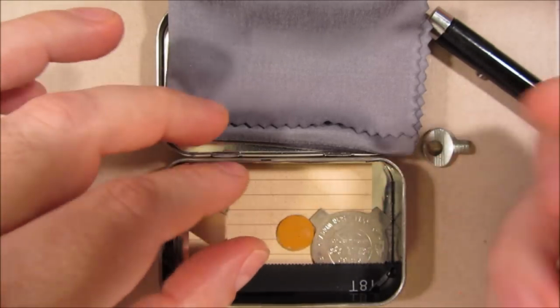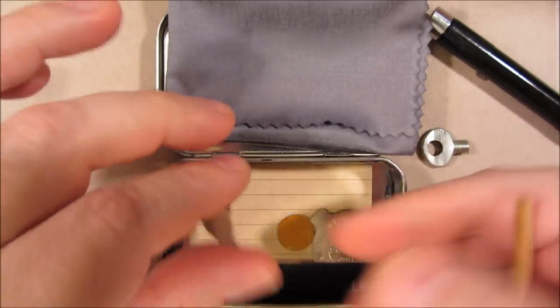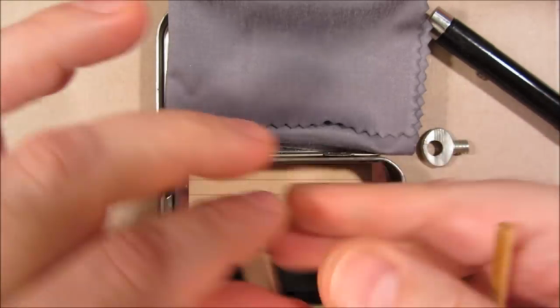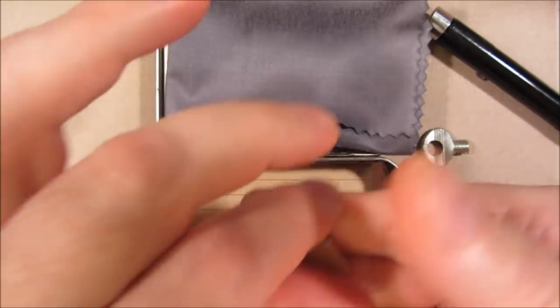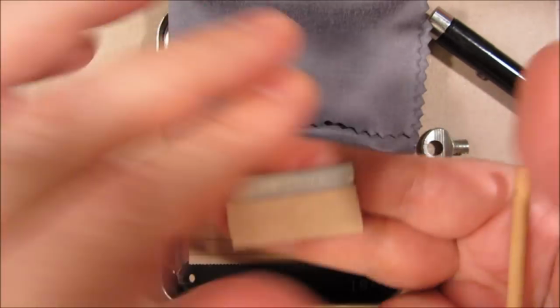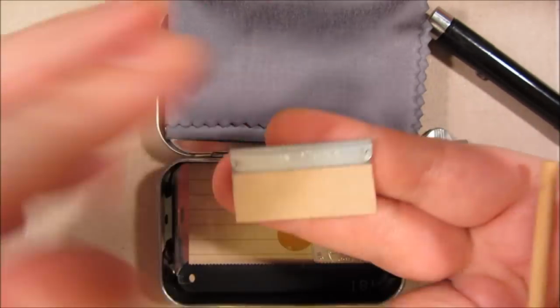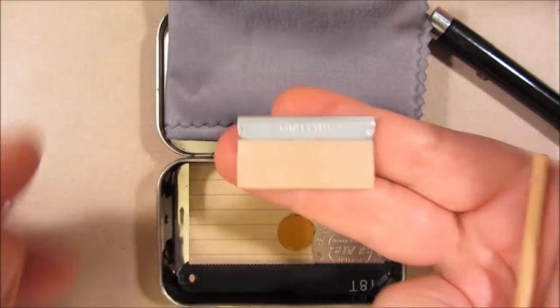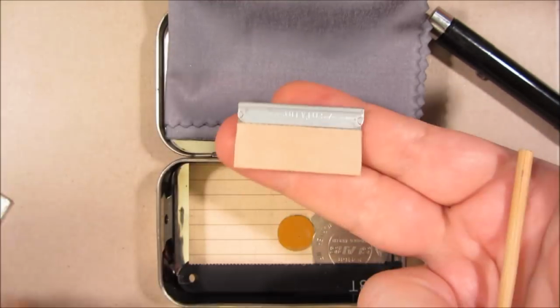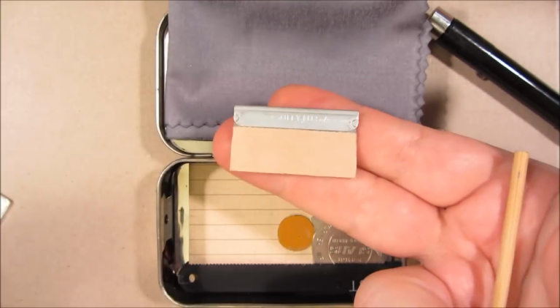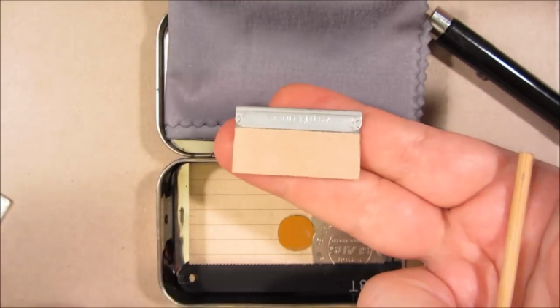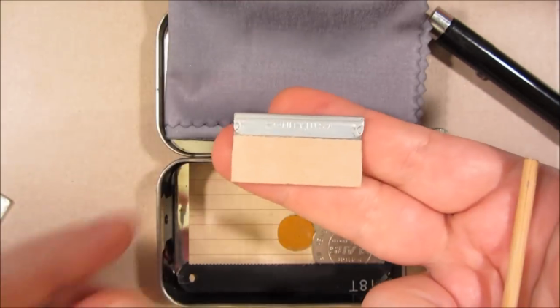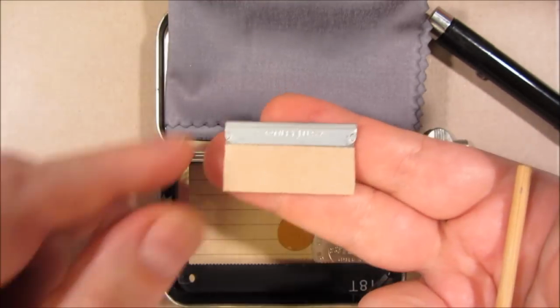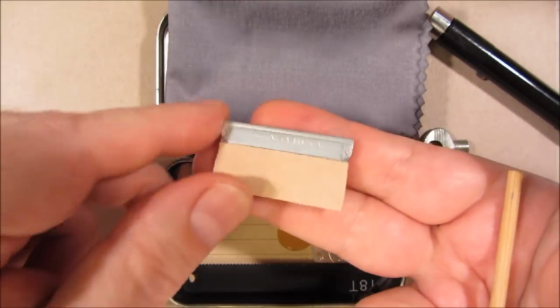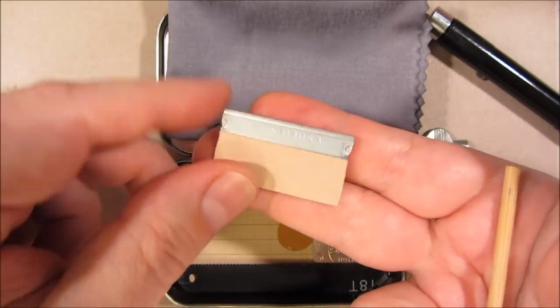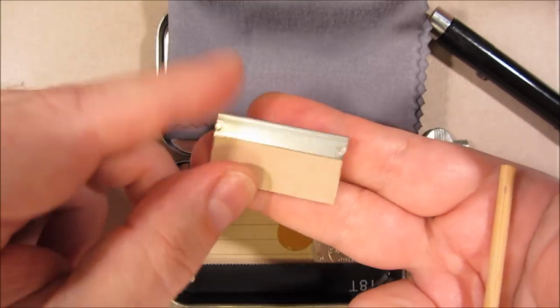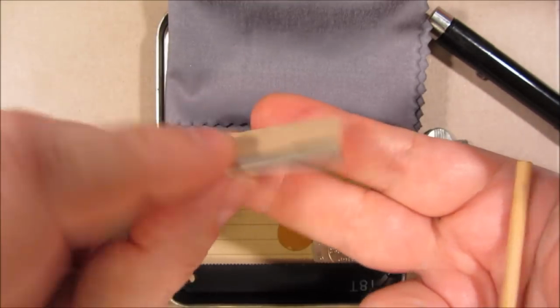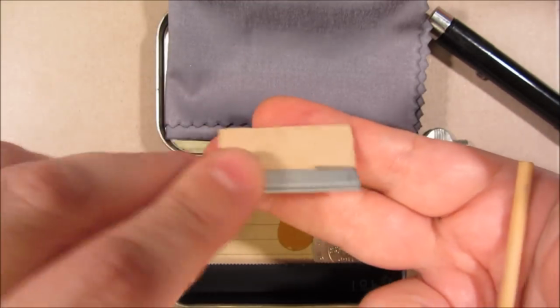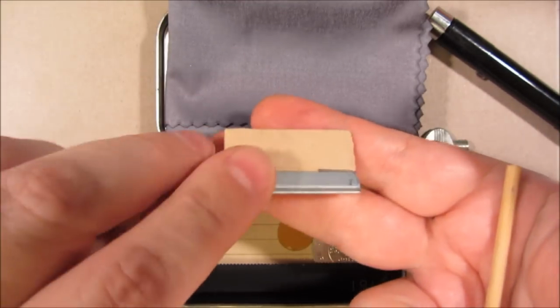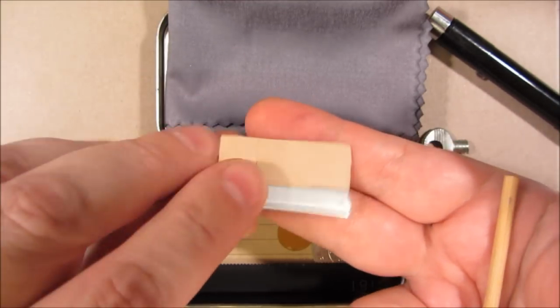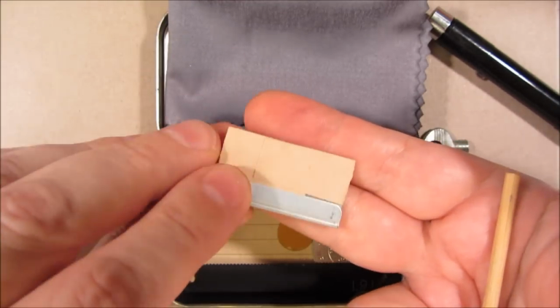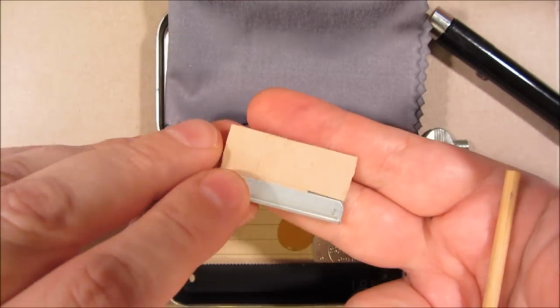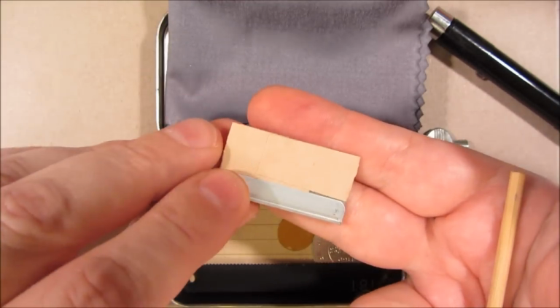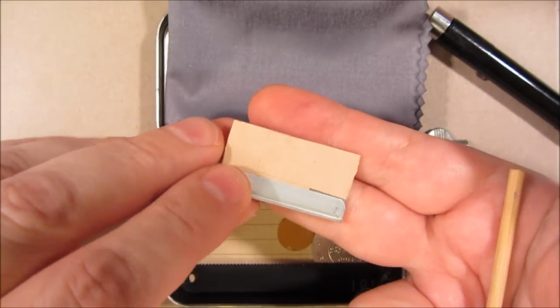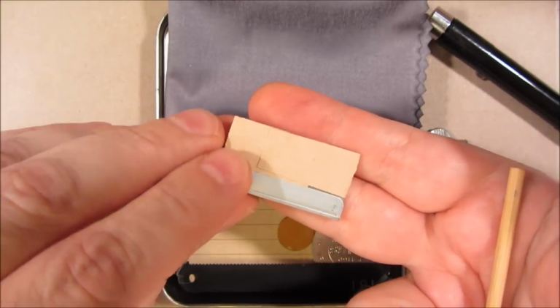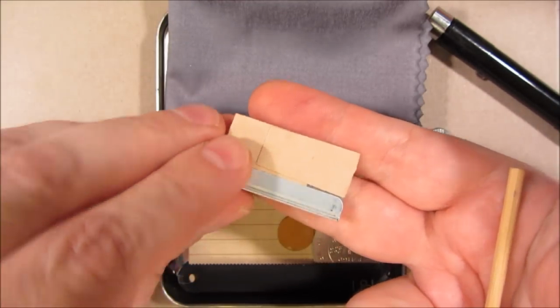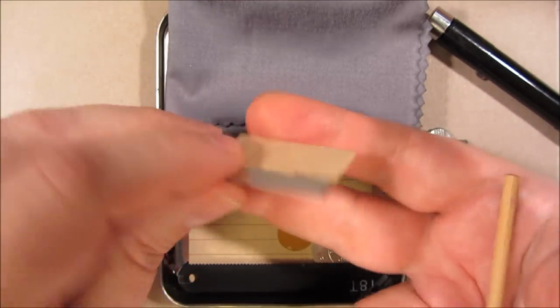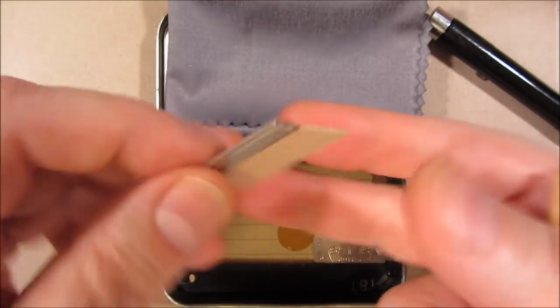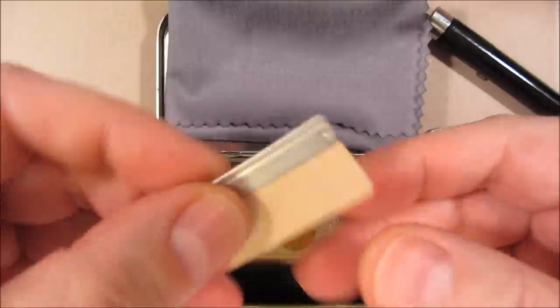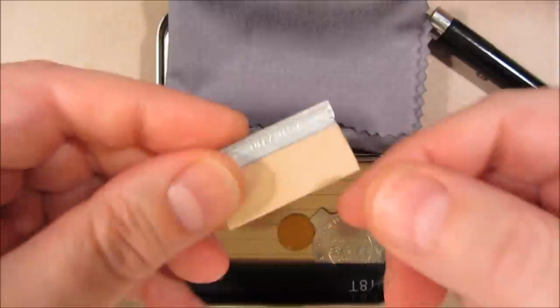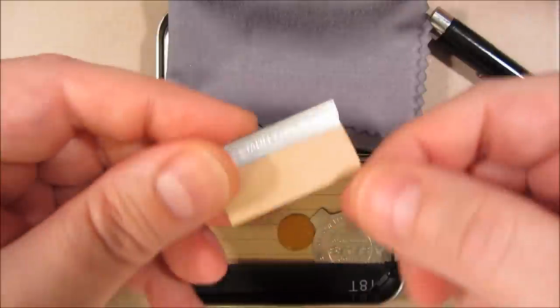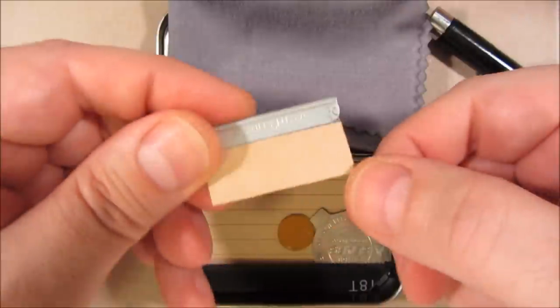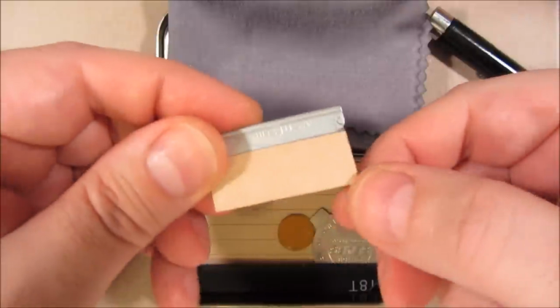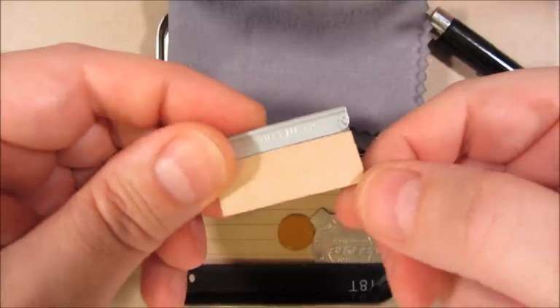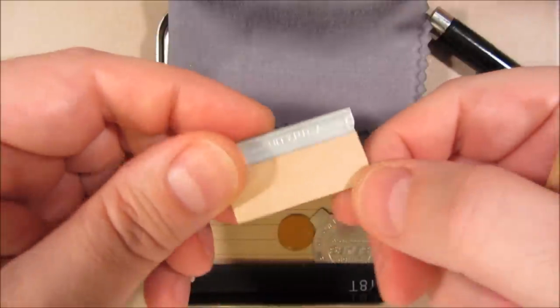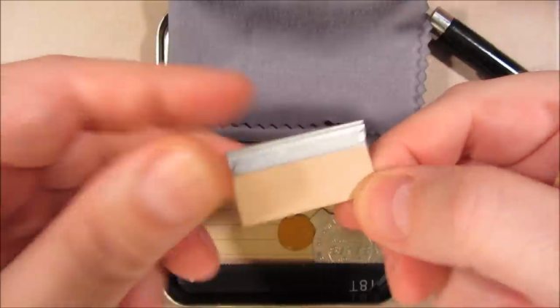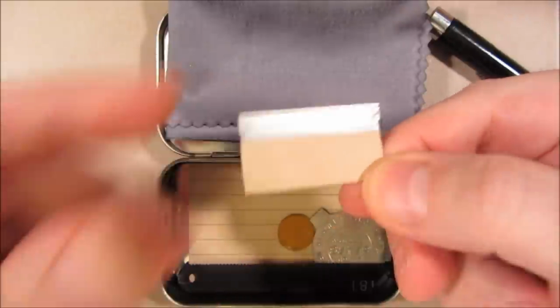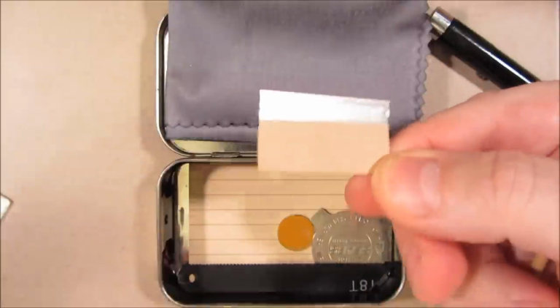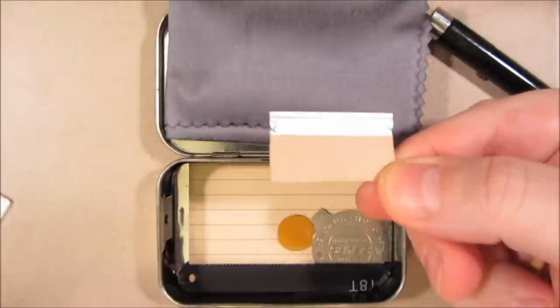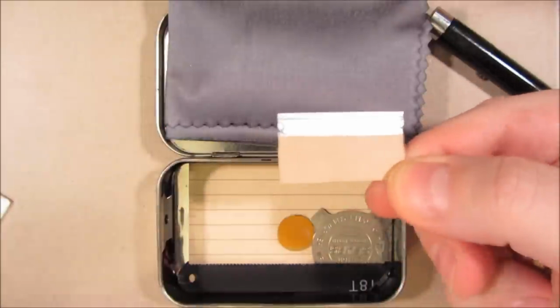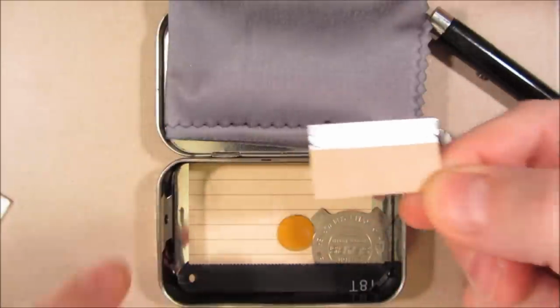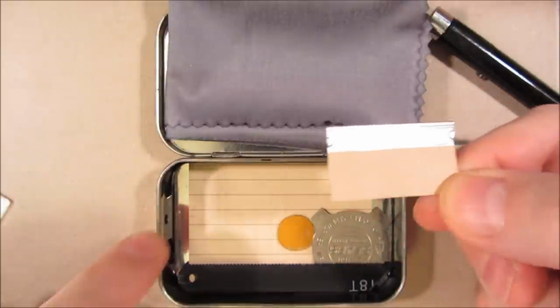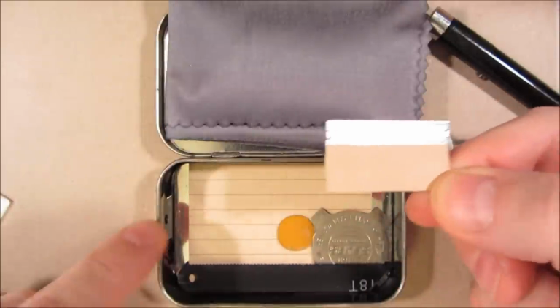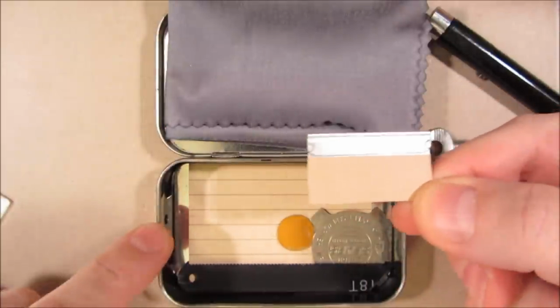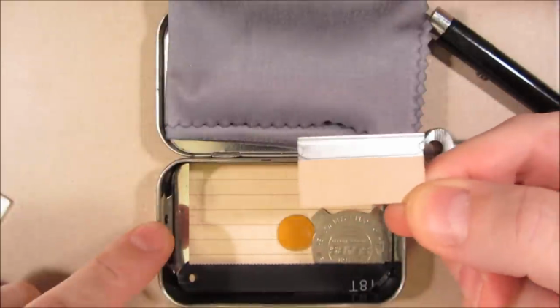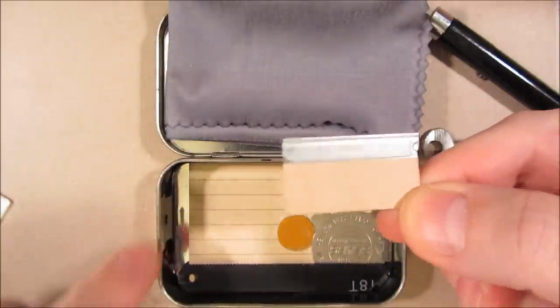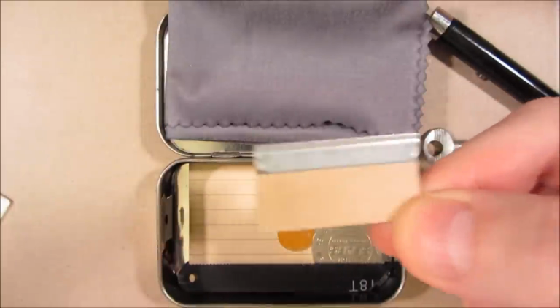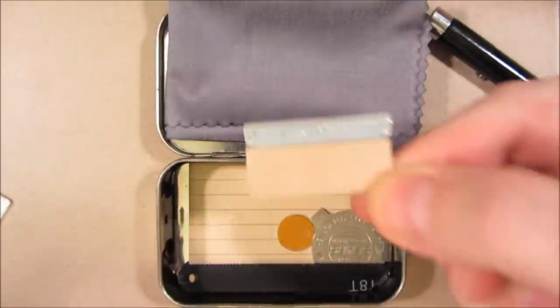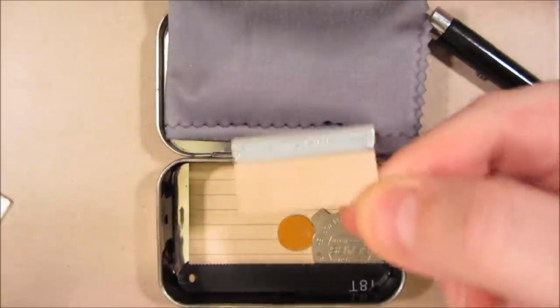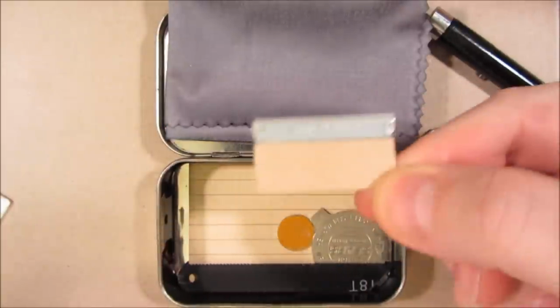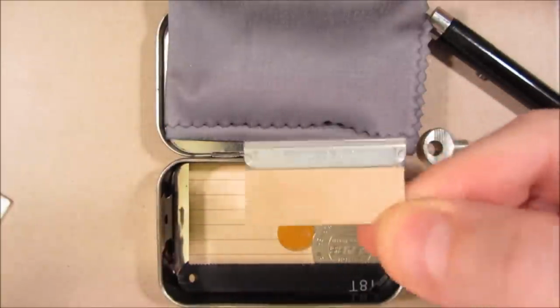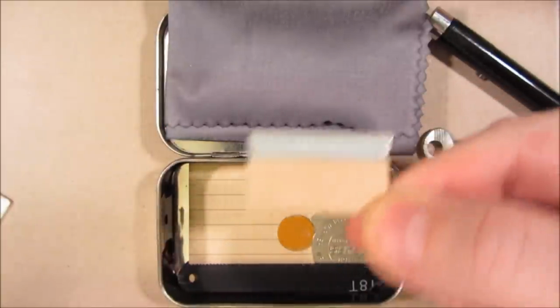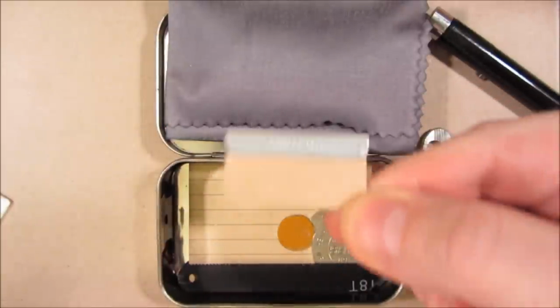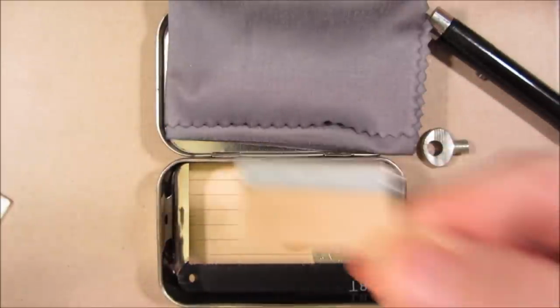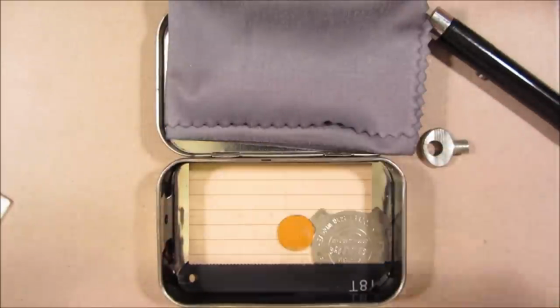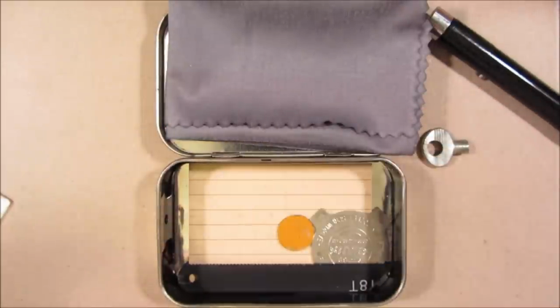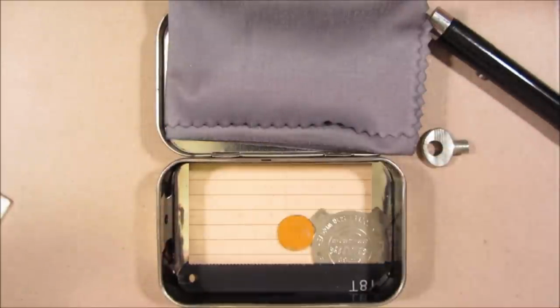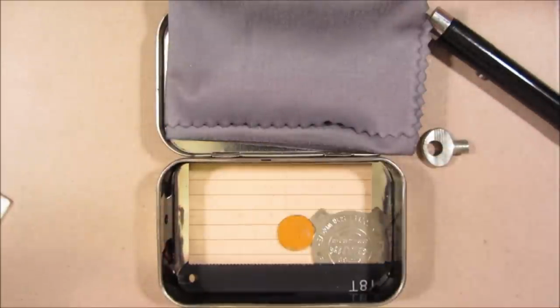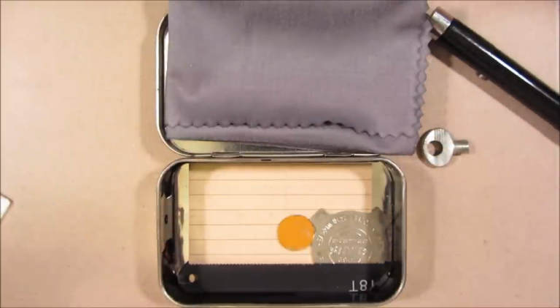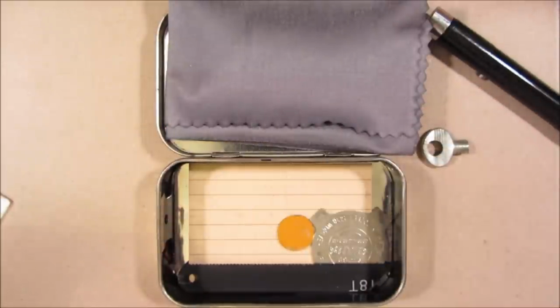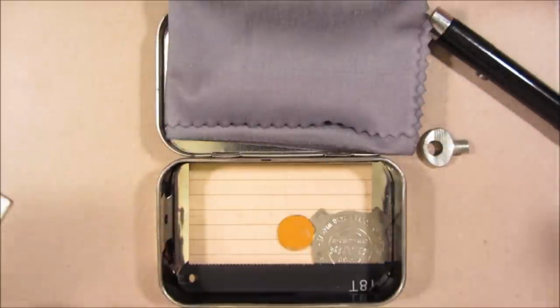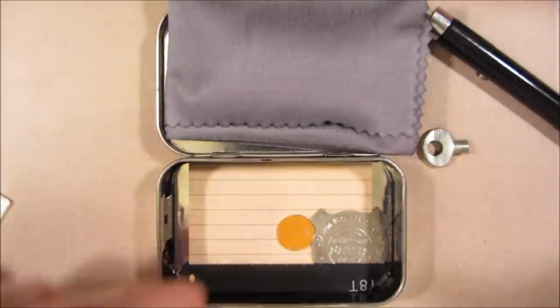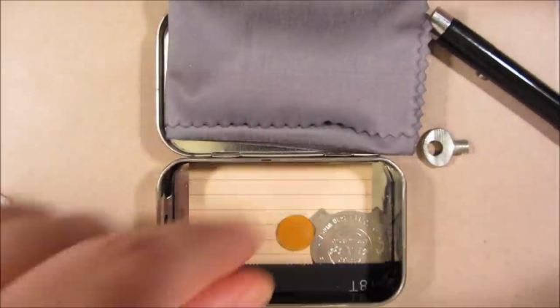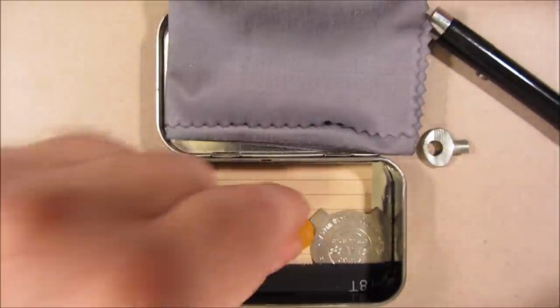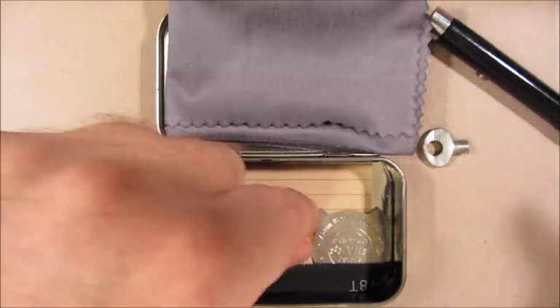This is a razor blade — probably one of the most useful items for a small portable kit in terms of usefulness for size and weight.